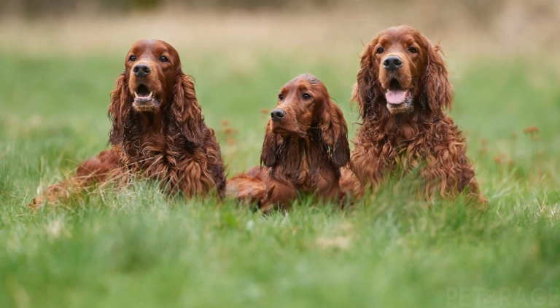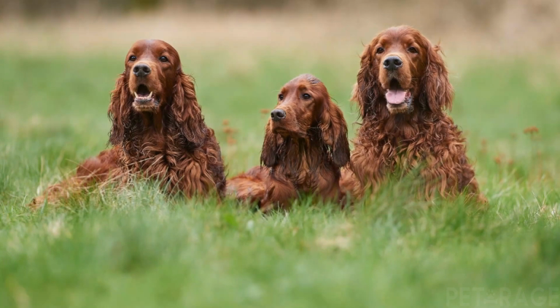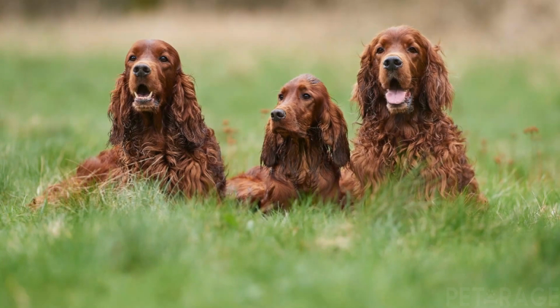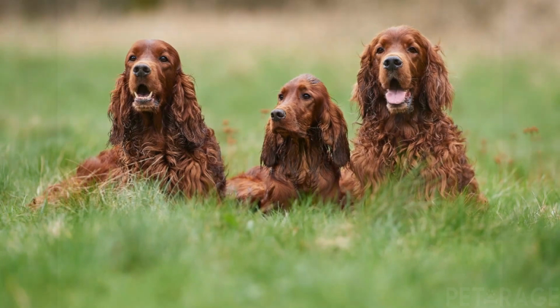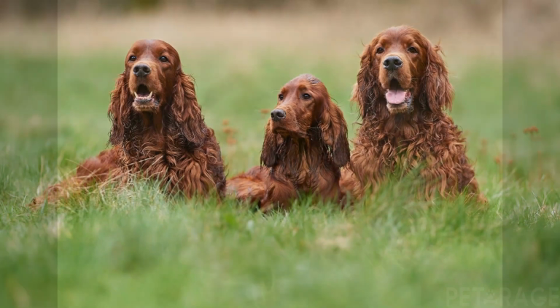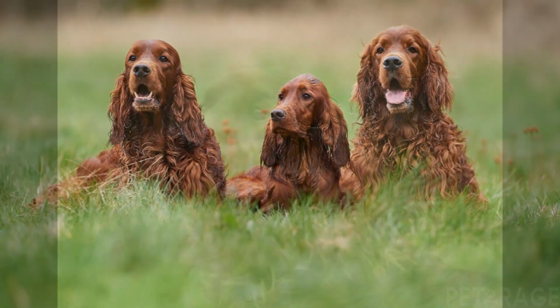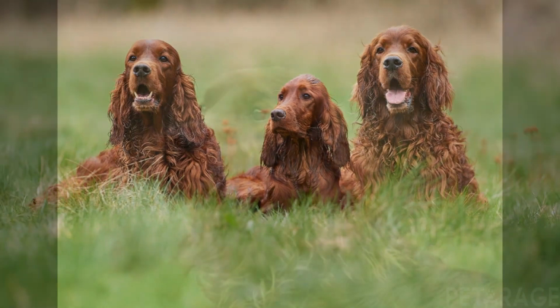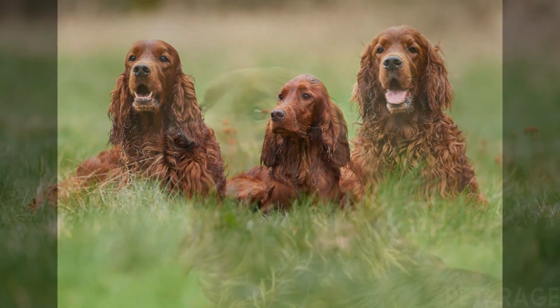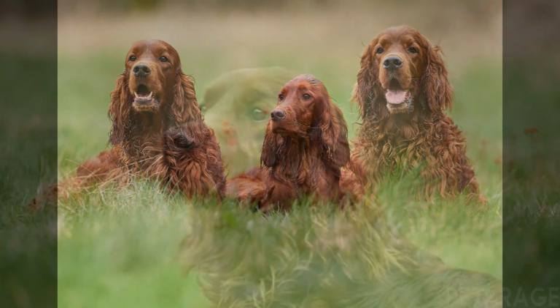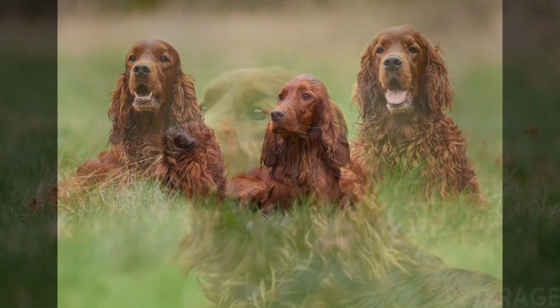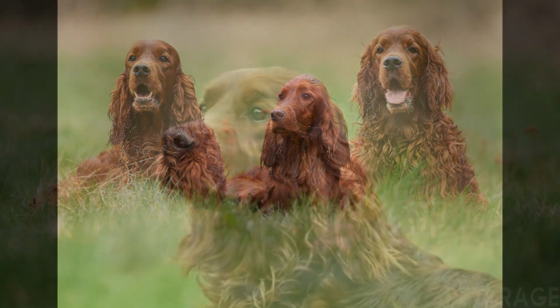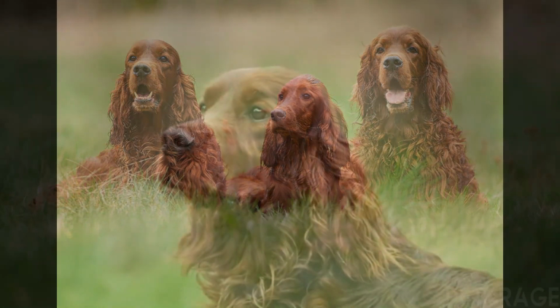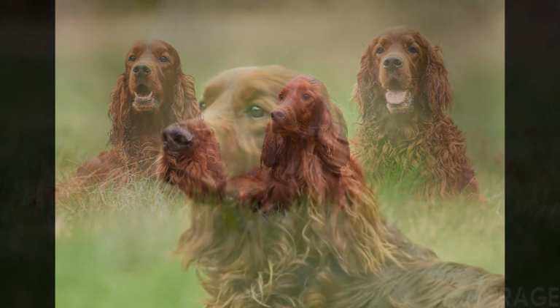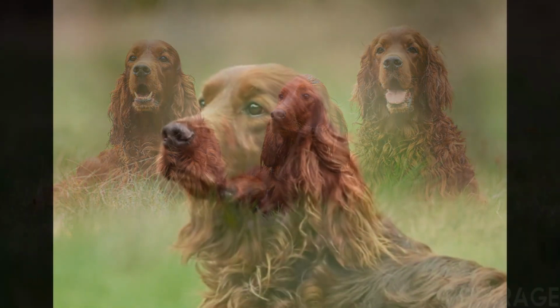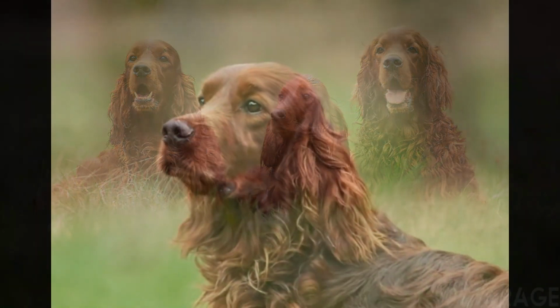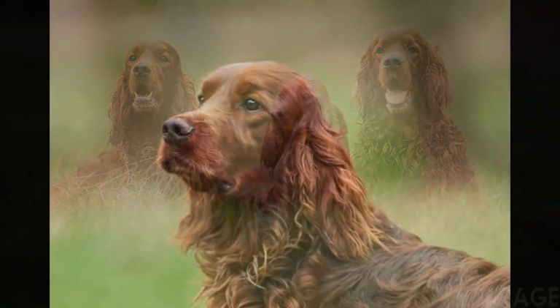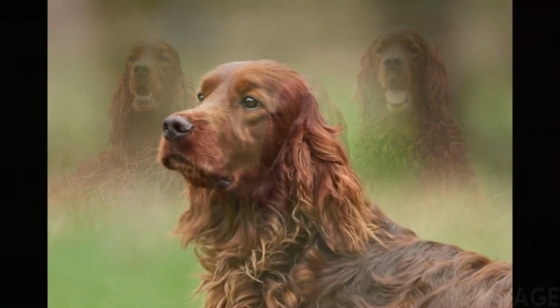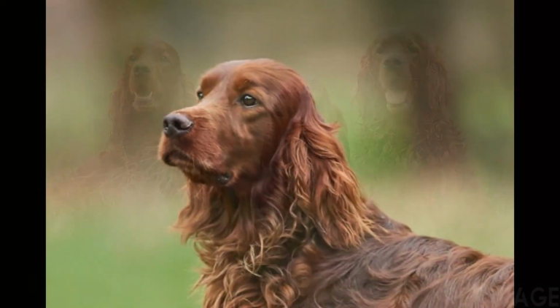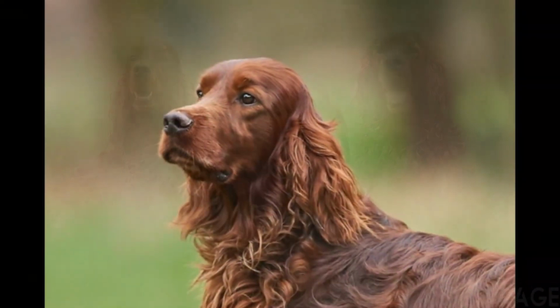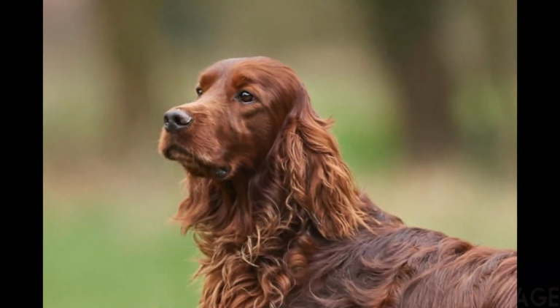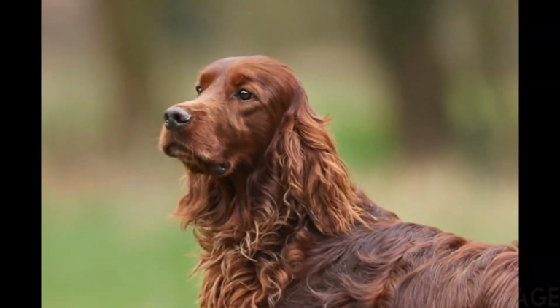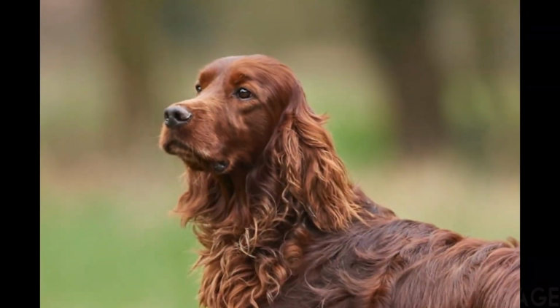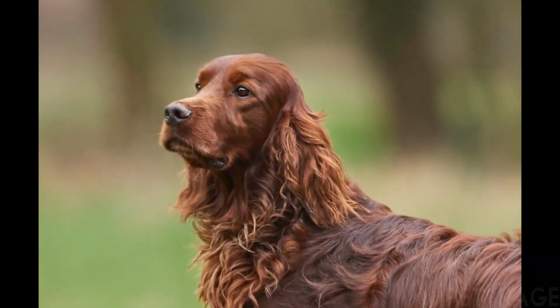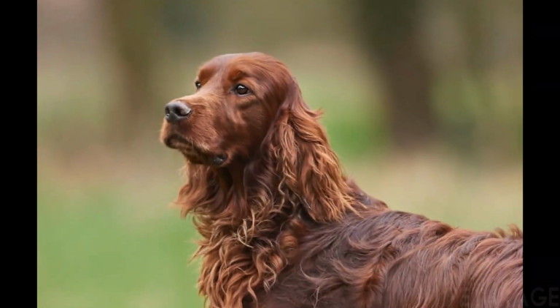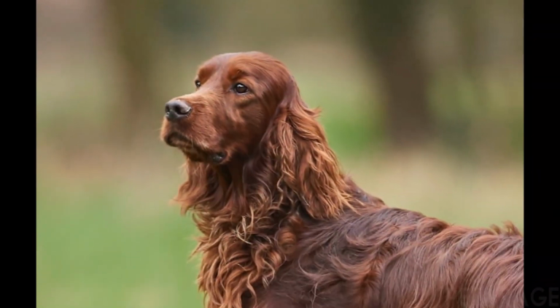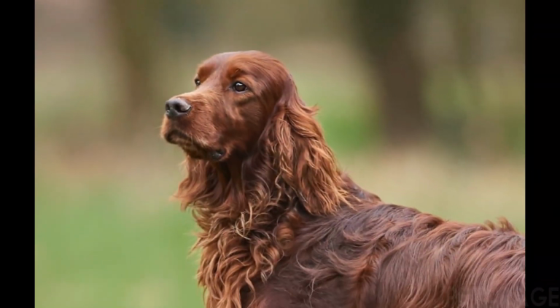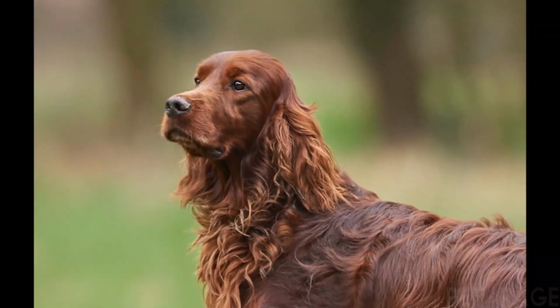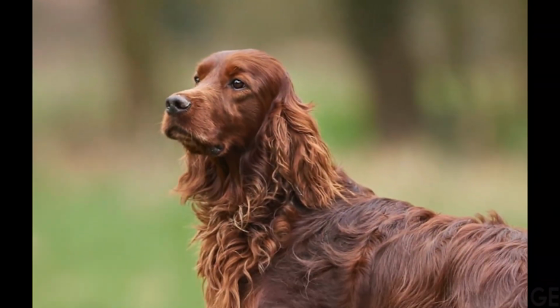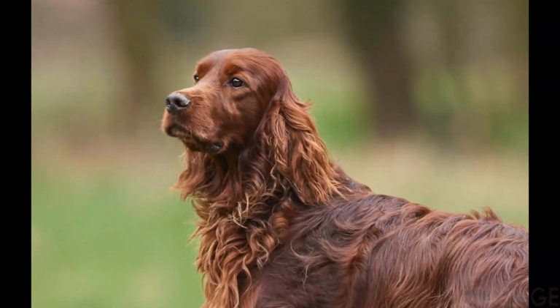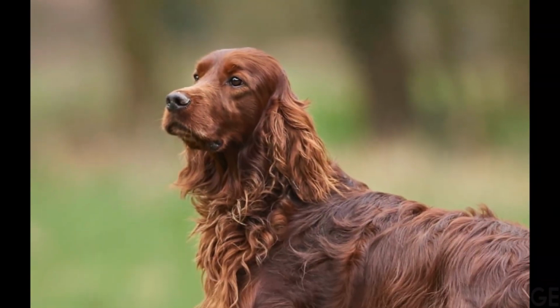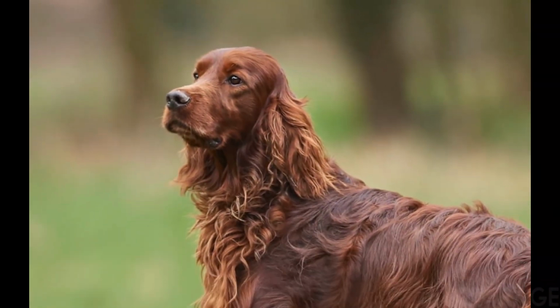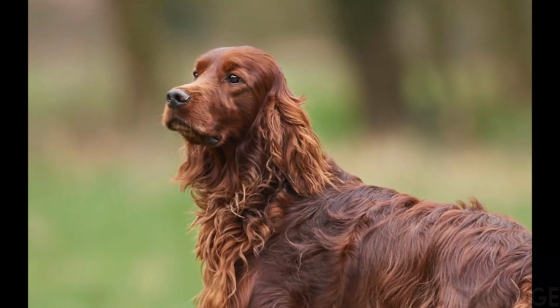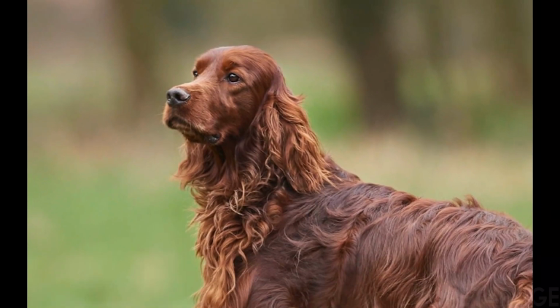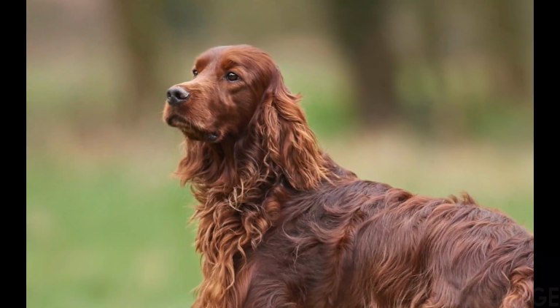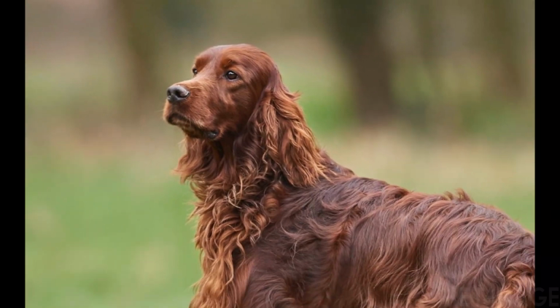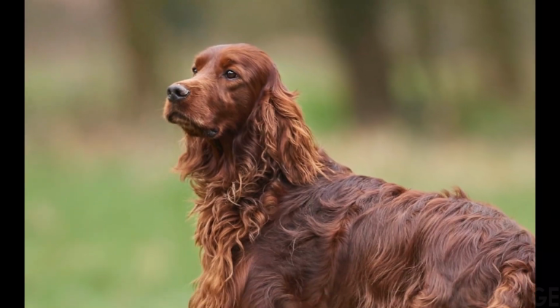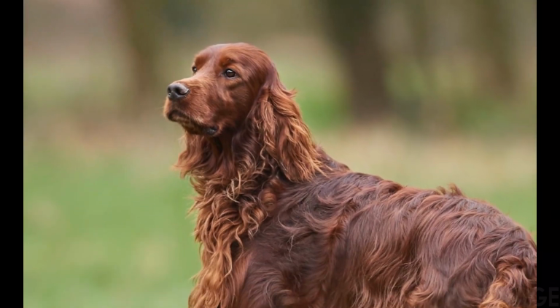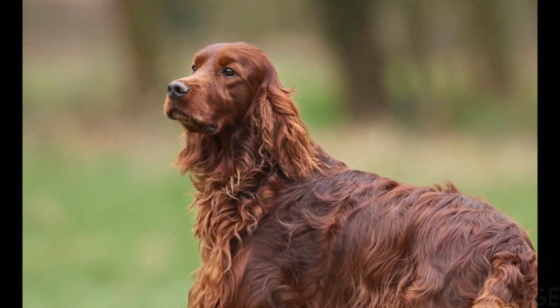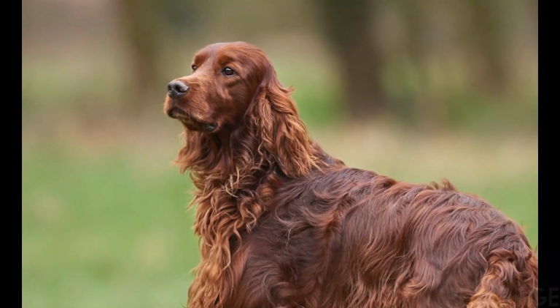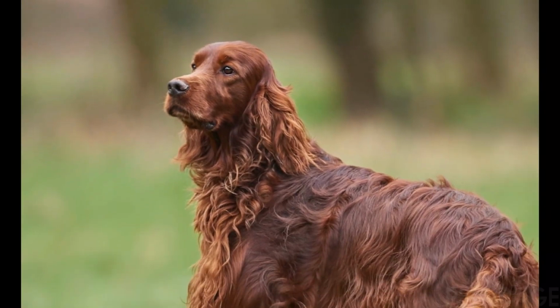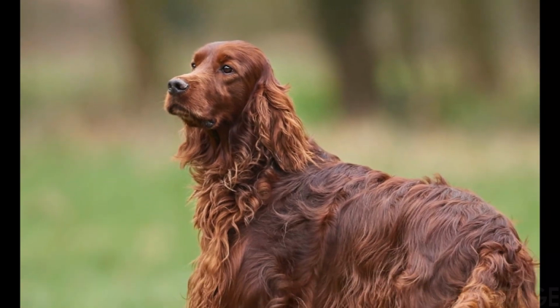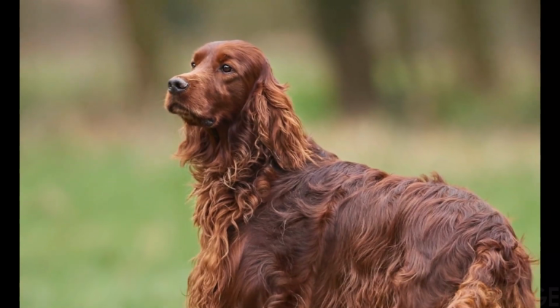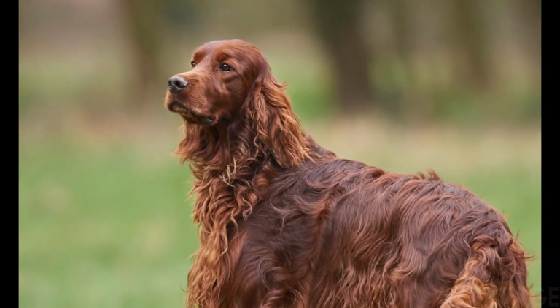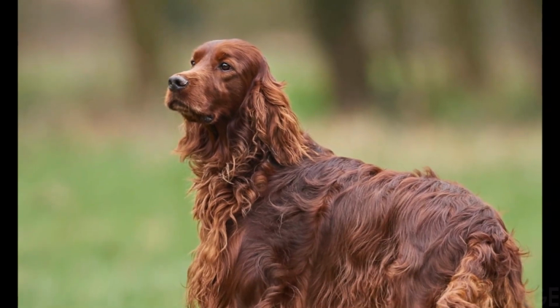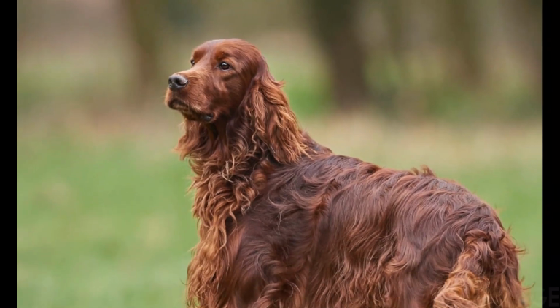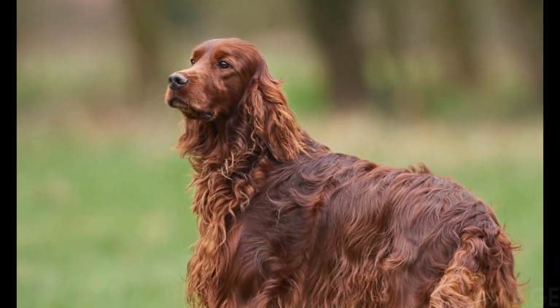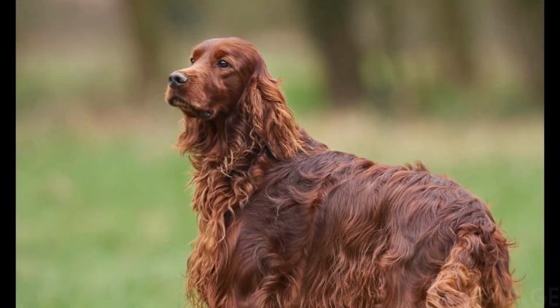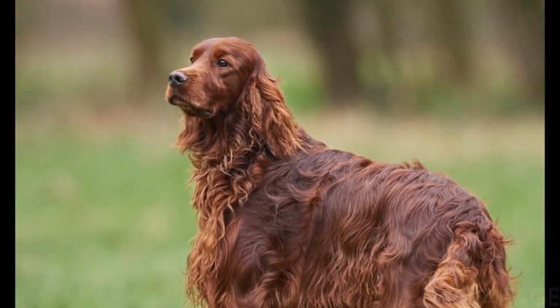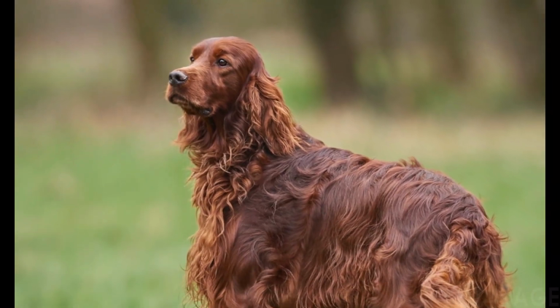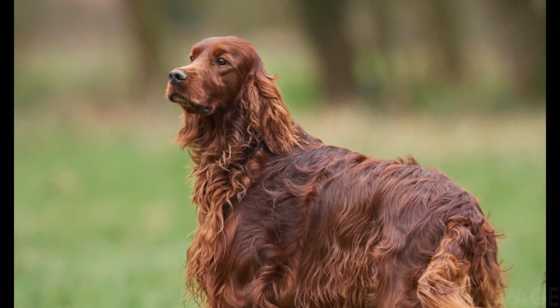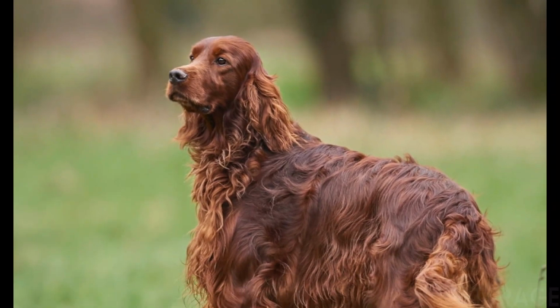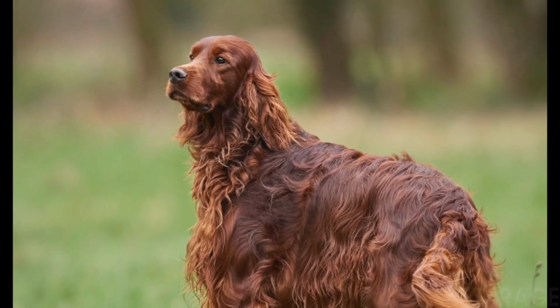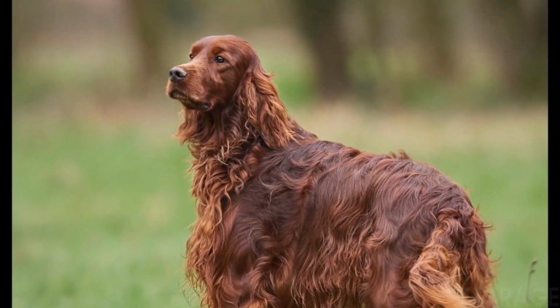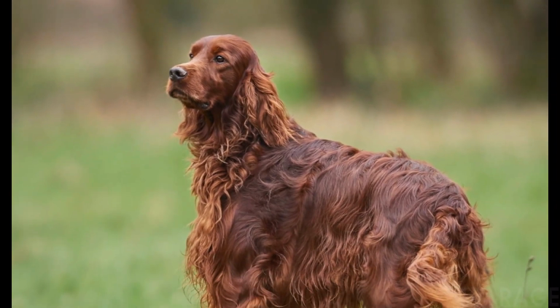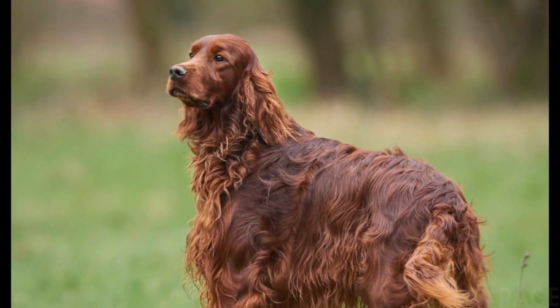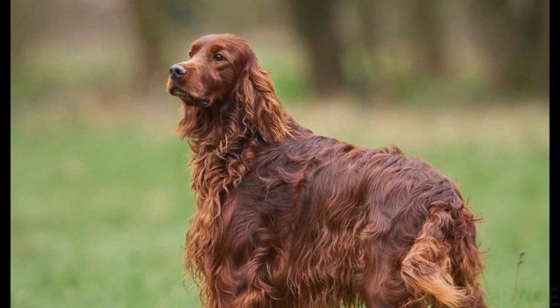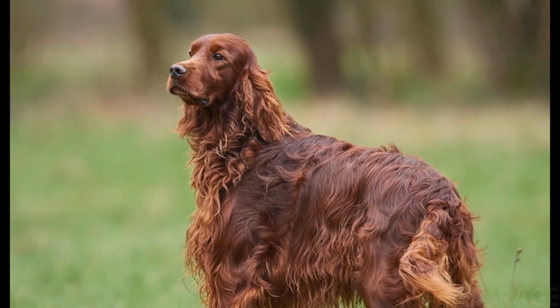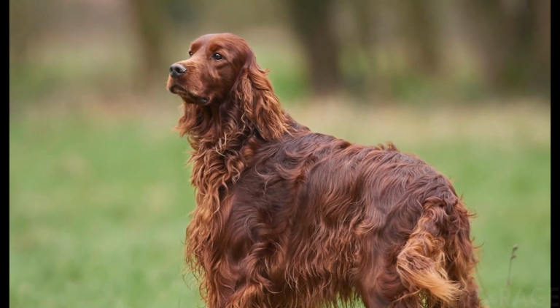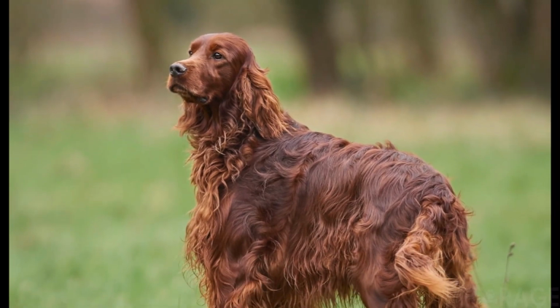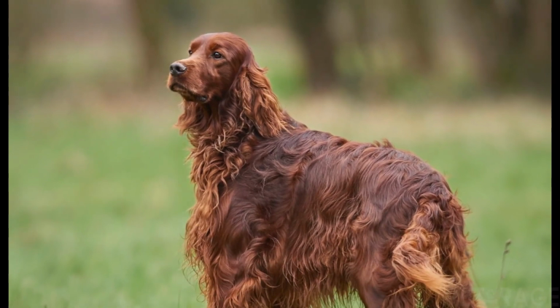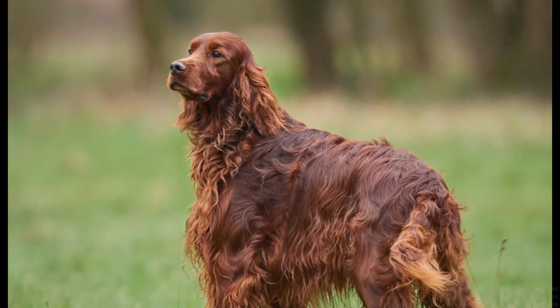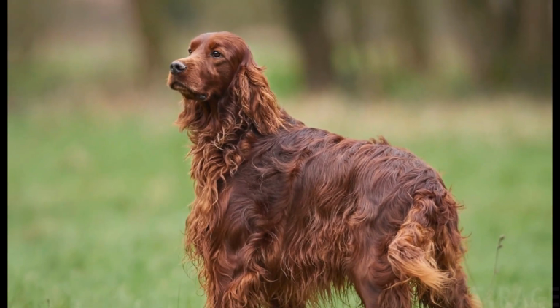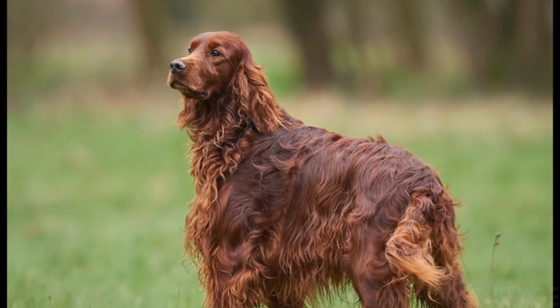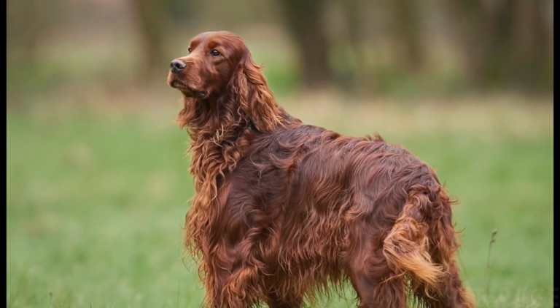In conclusion, the Irish Setter is a great dog and makes a perfect choice for both families and individuals.